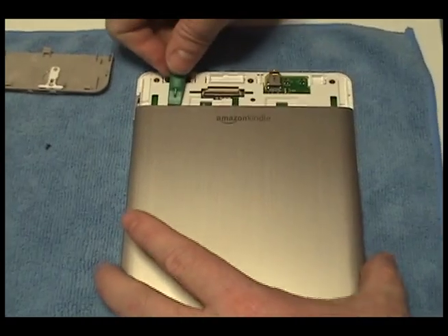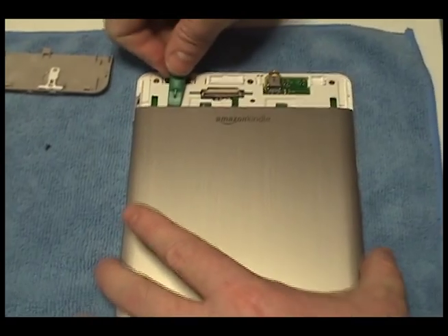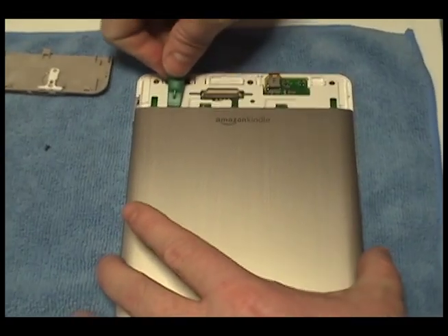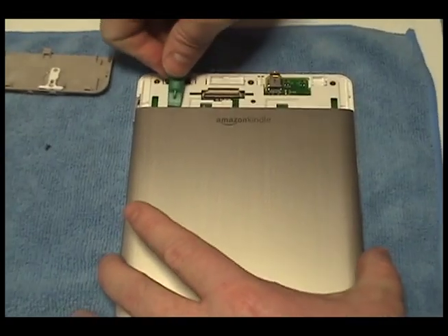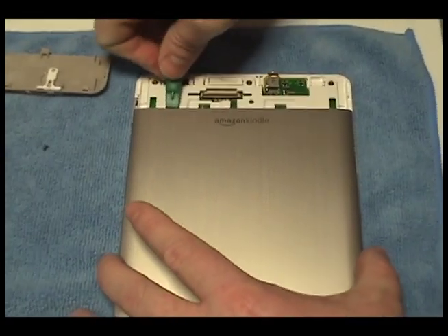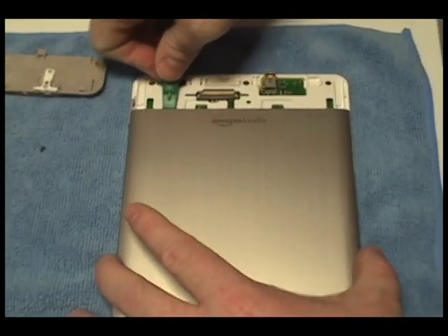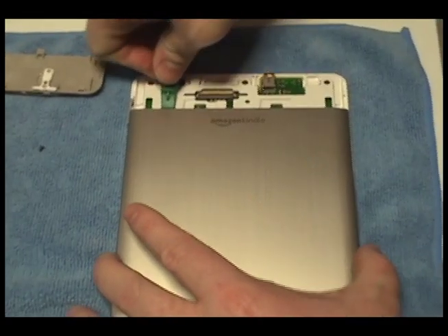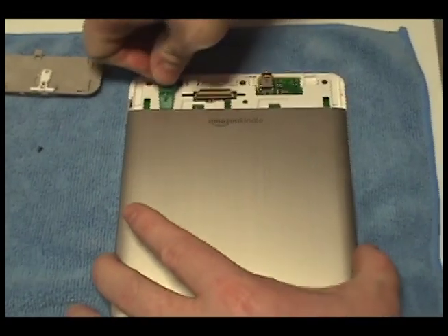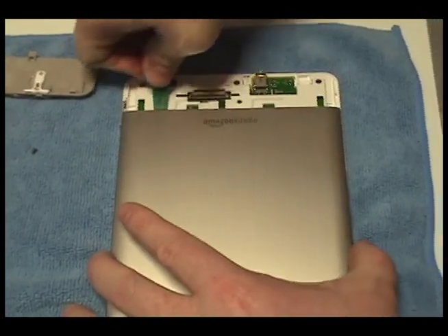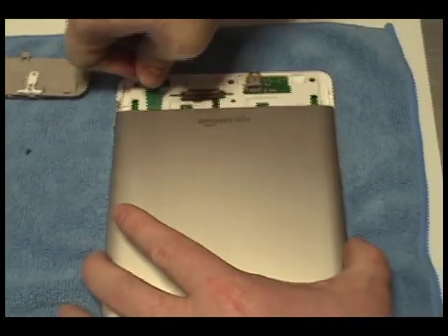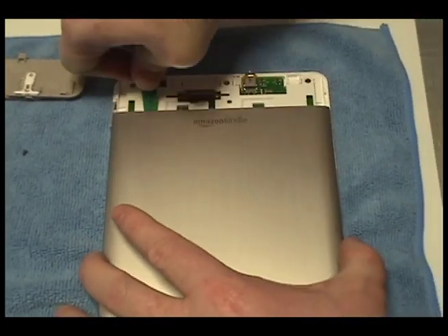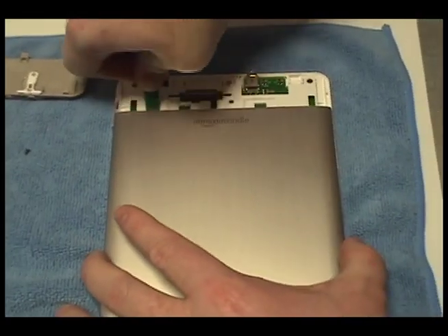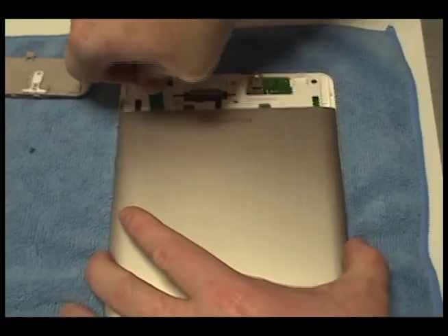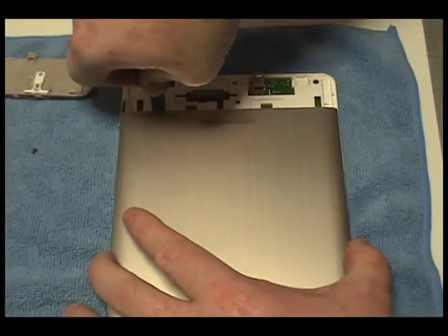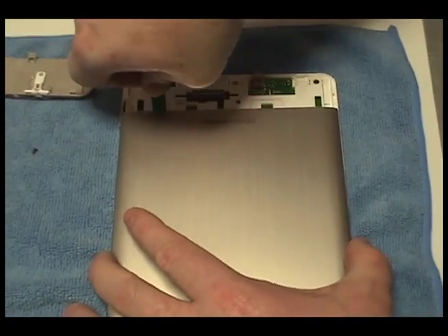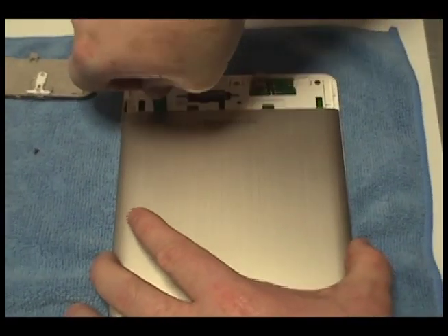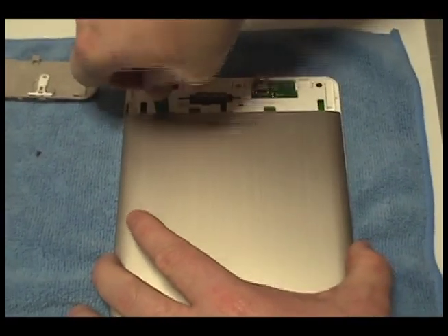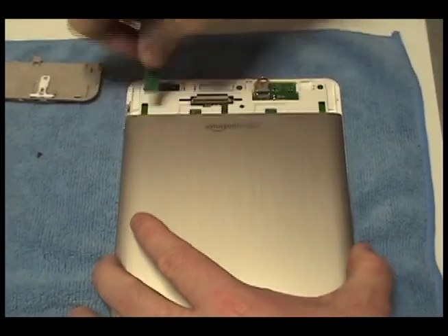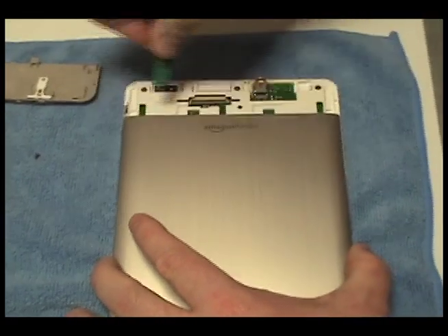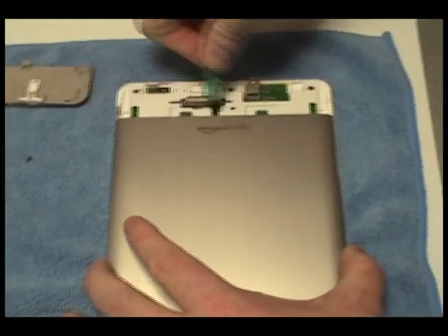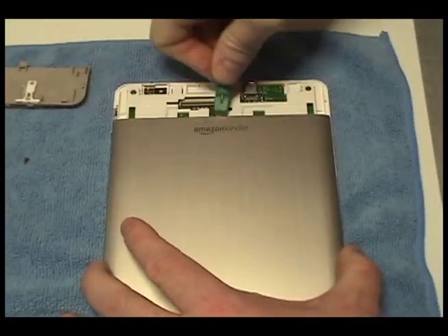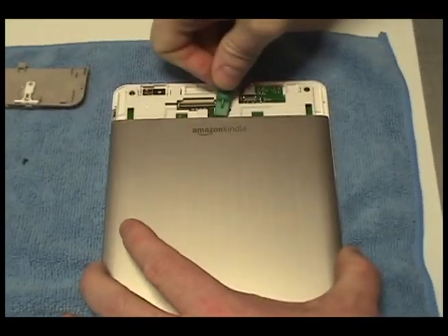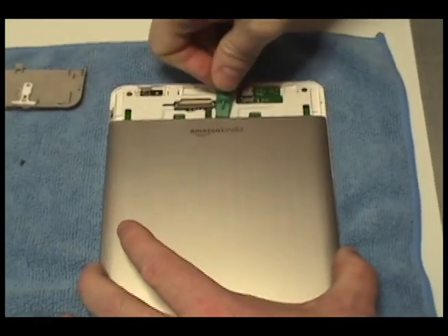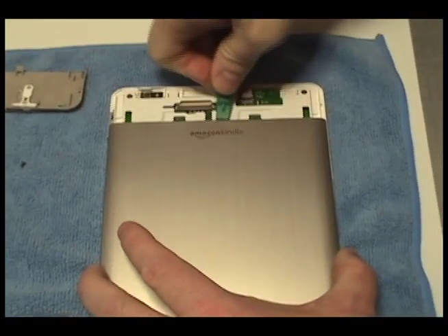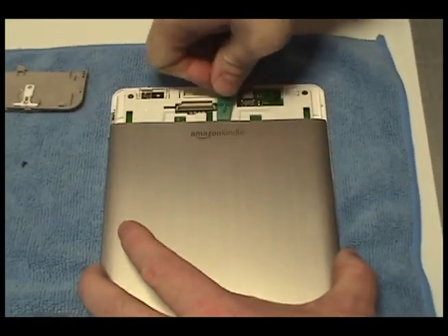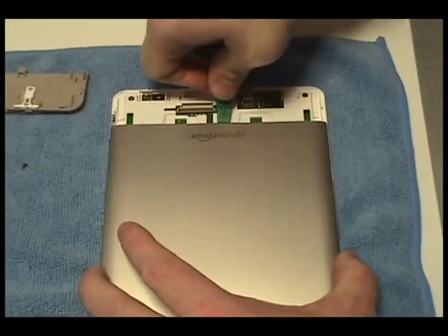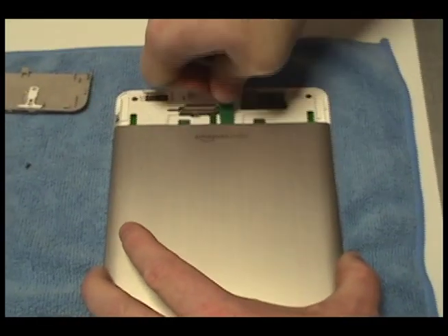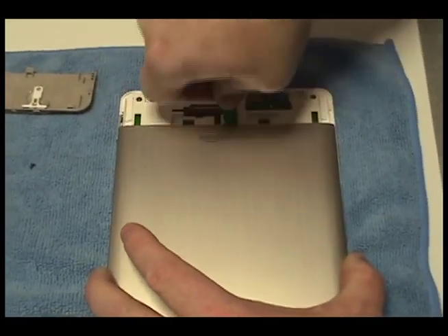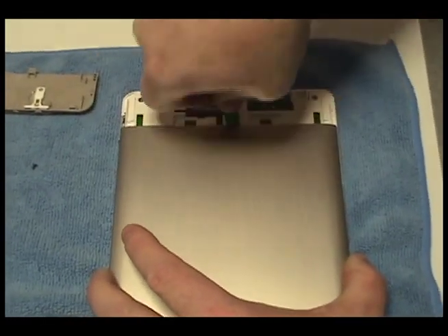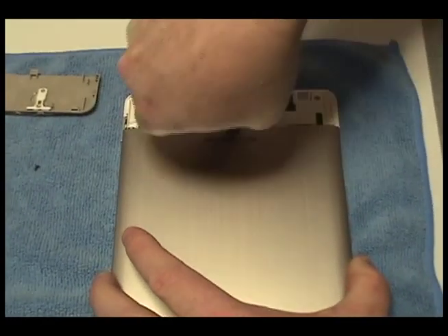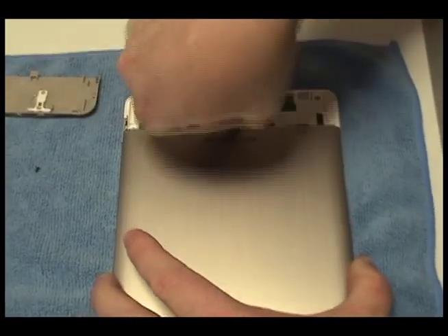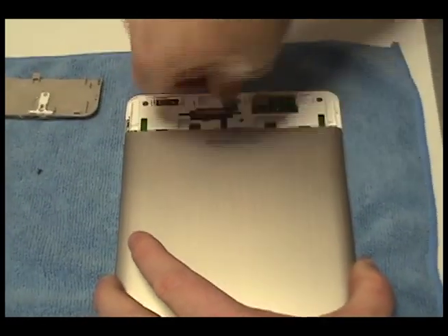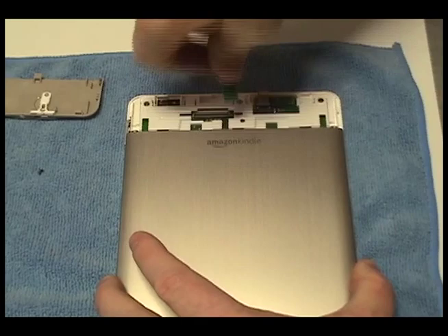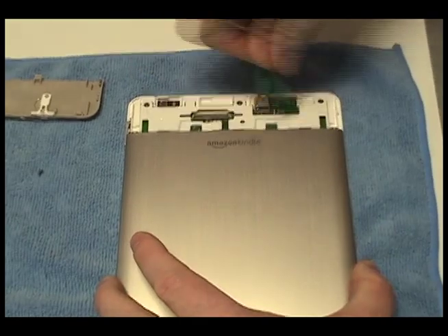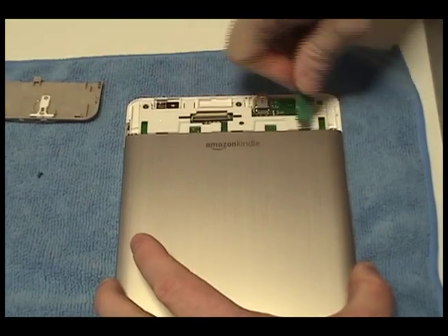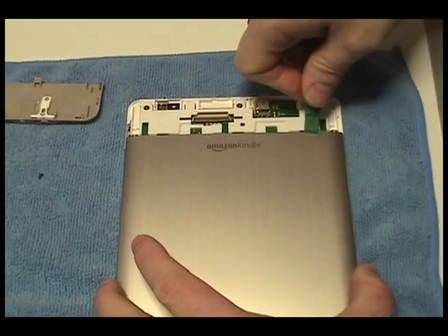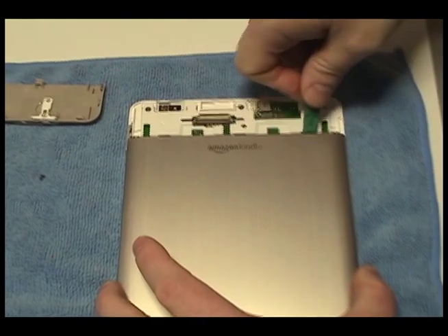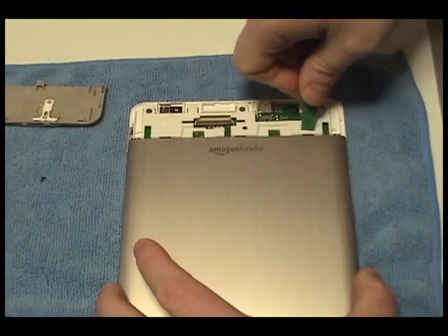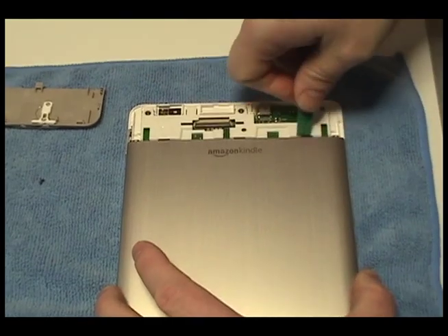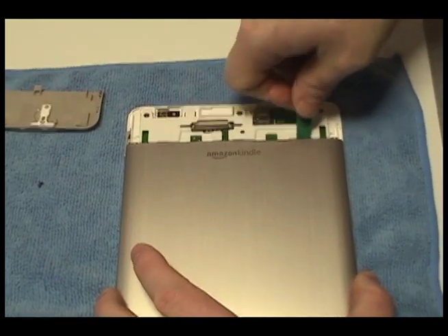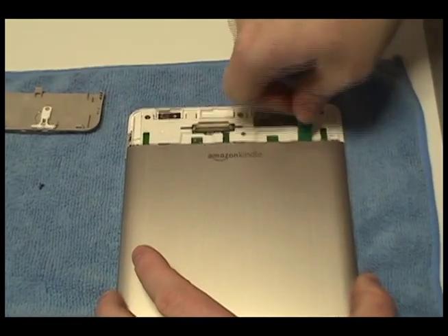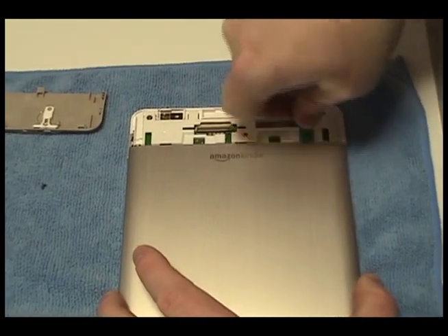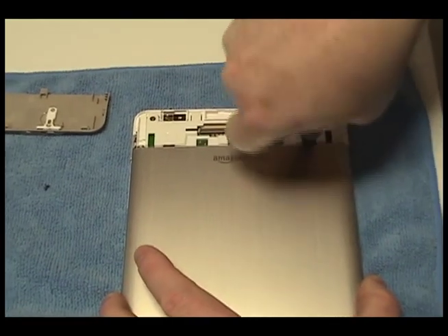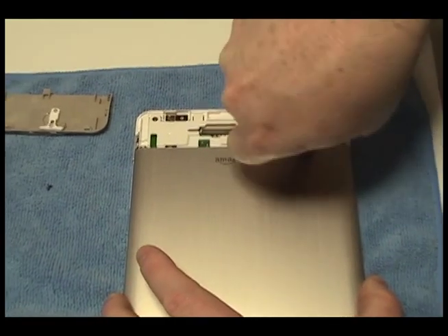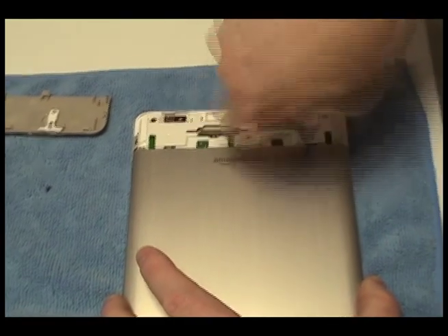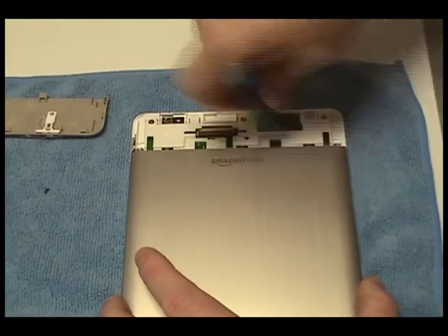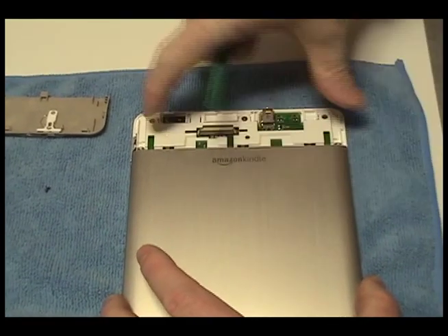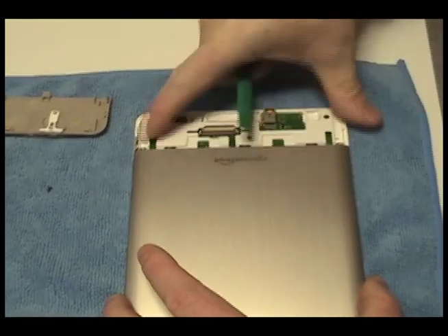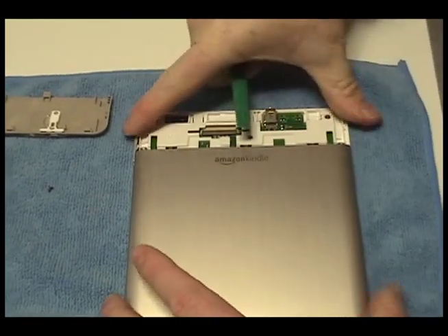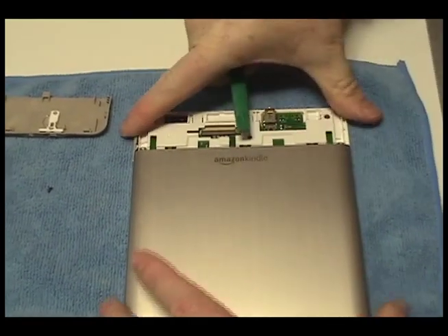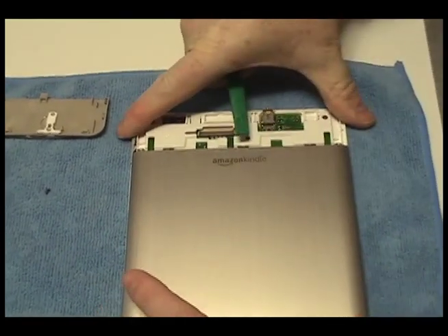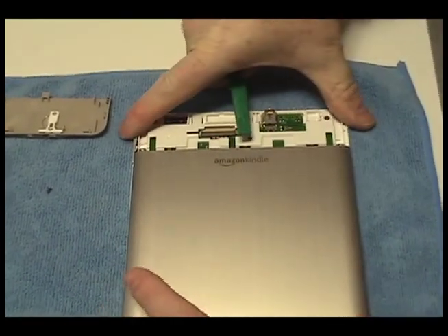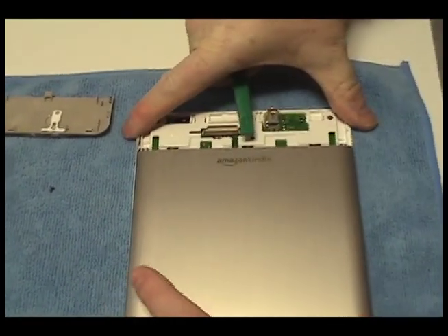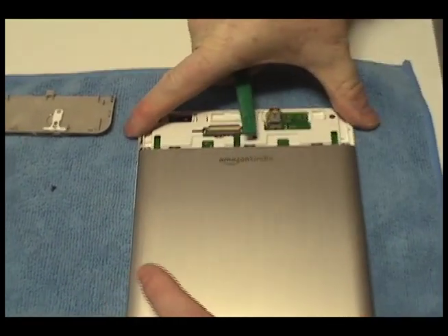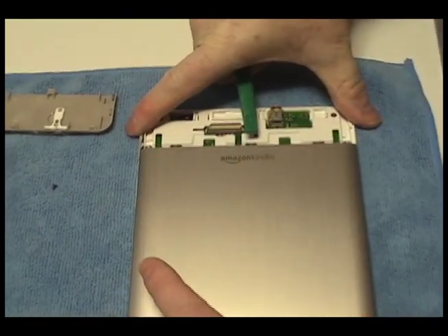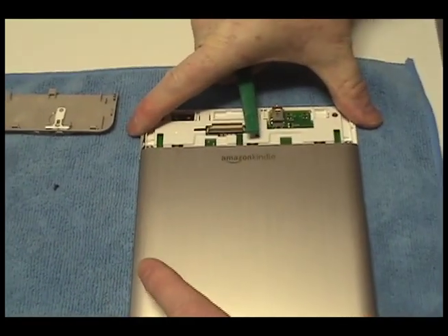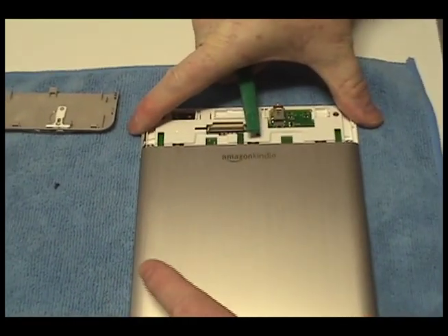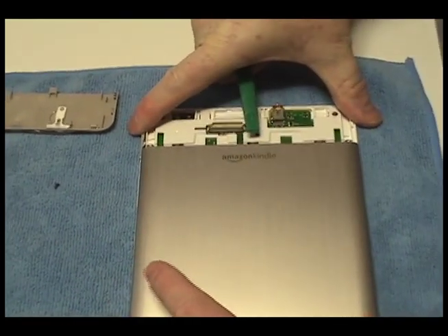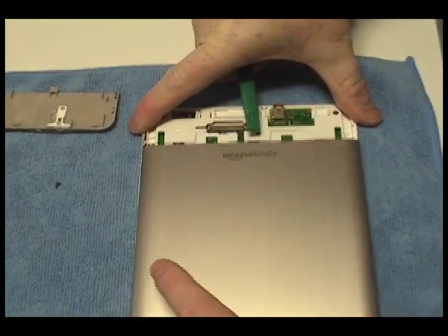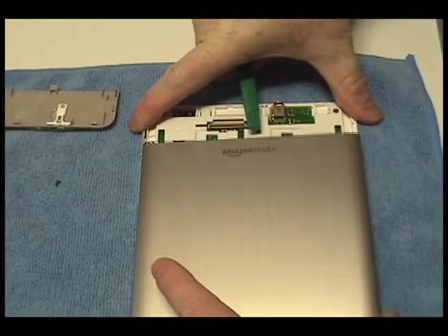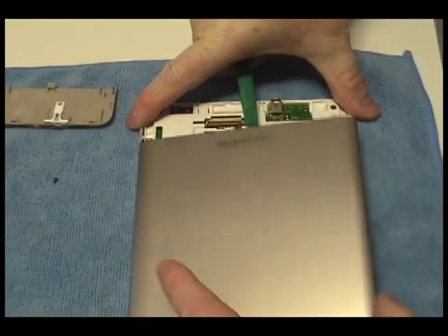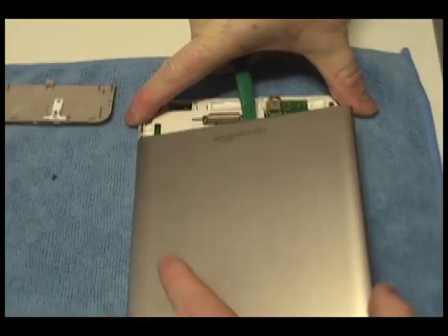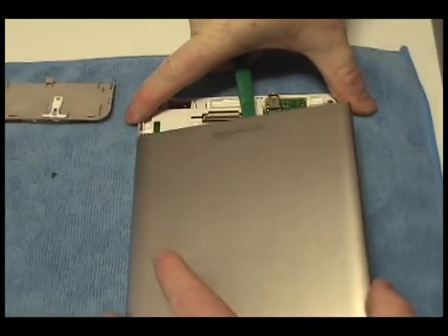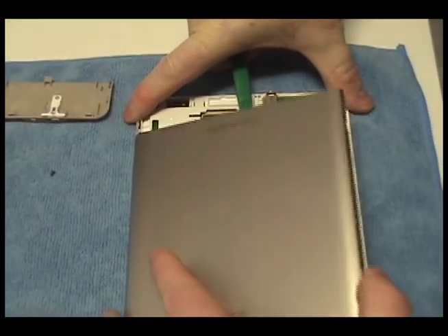Locate the plastic clips at the base of the cover. Using the plastic shim tool, press down on each clip, releasing the cover.